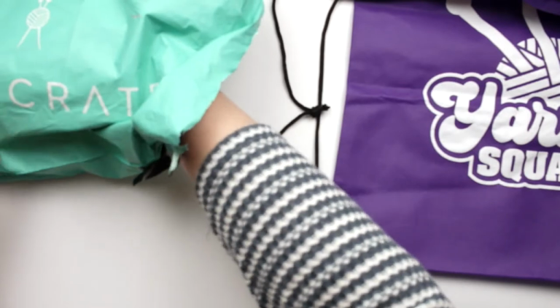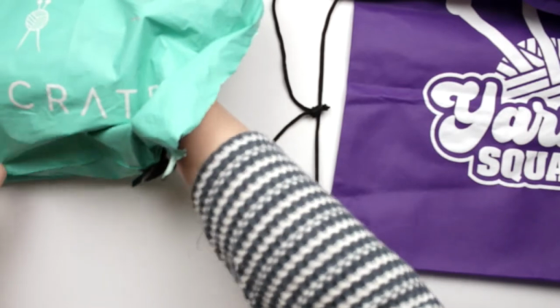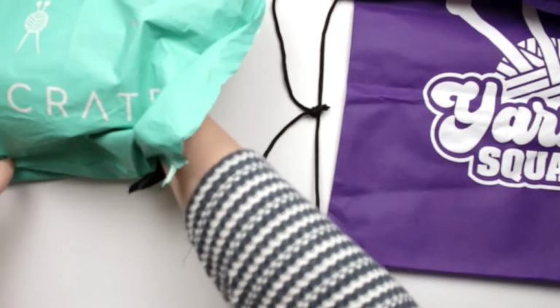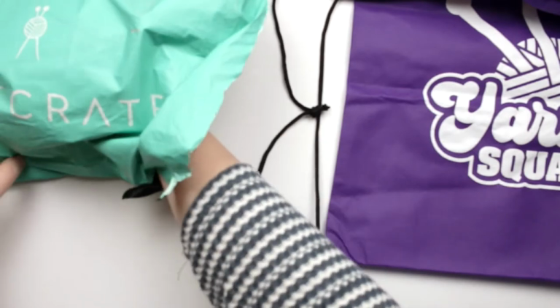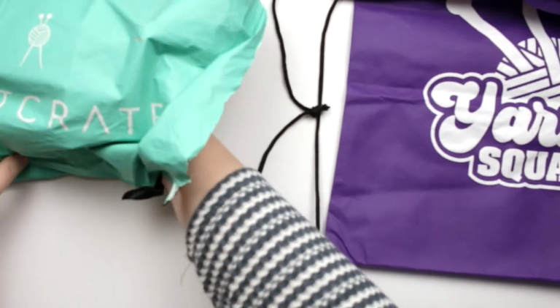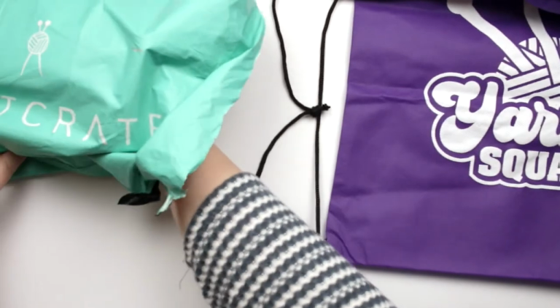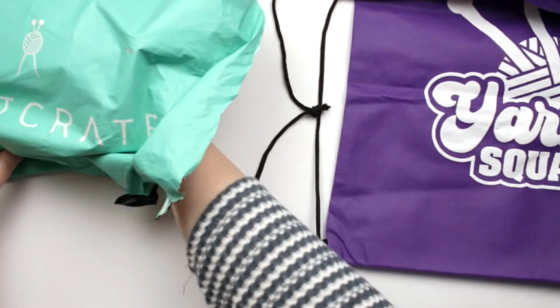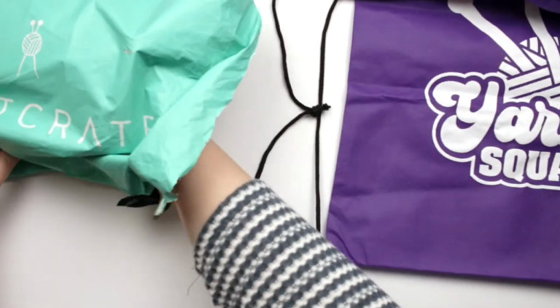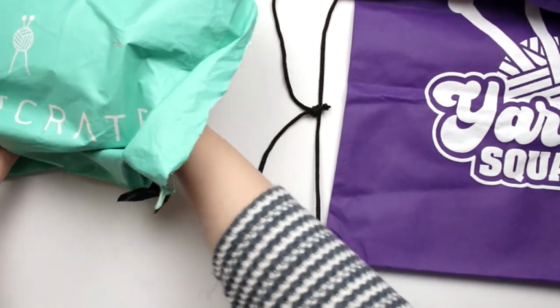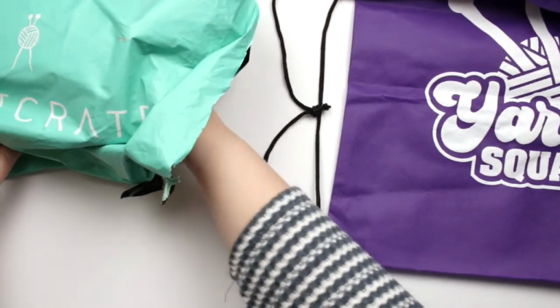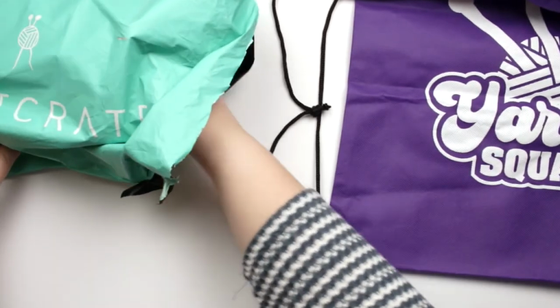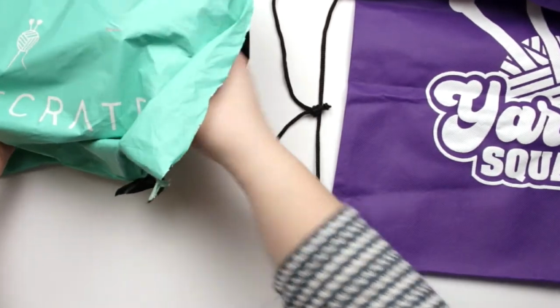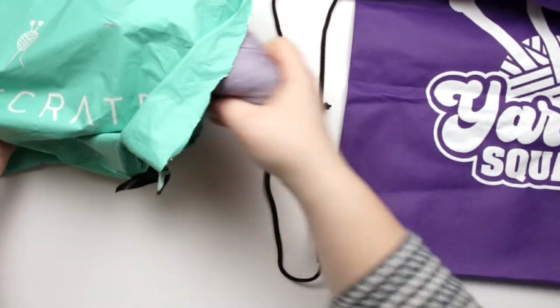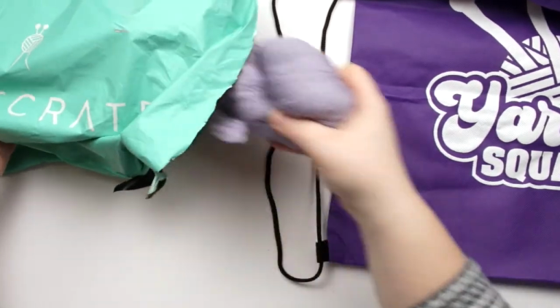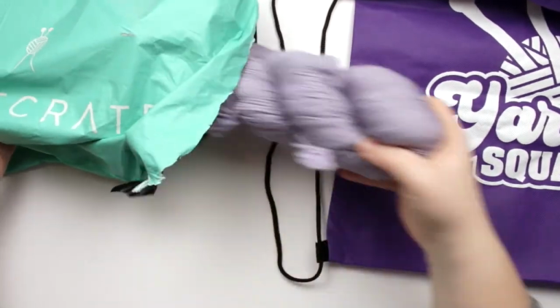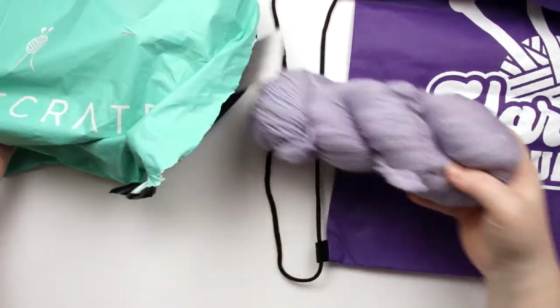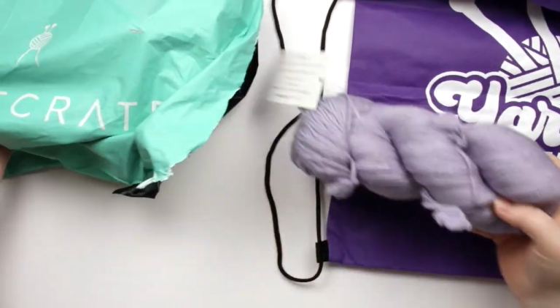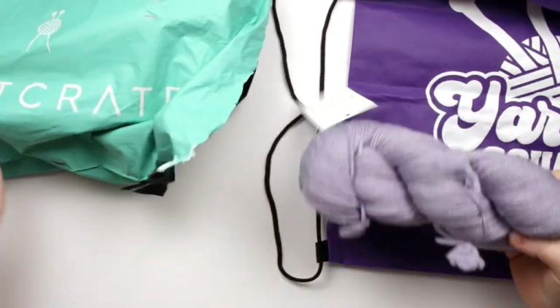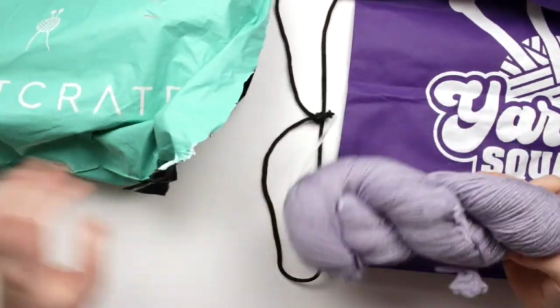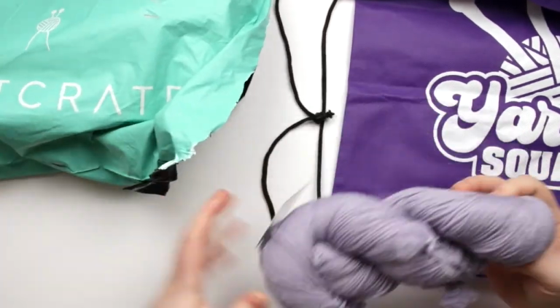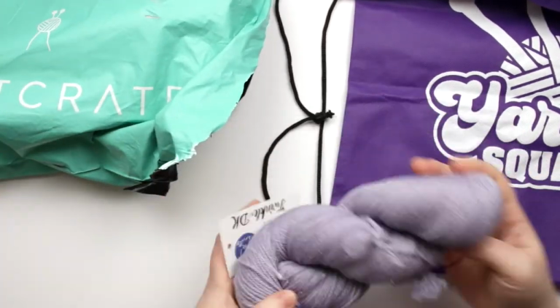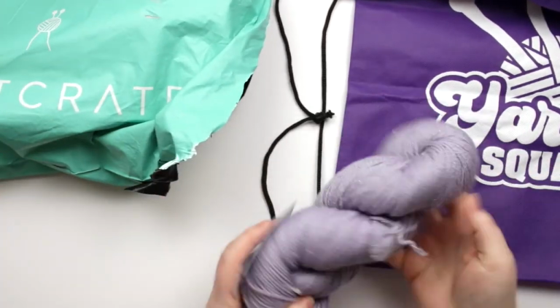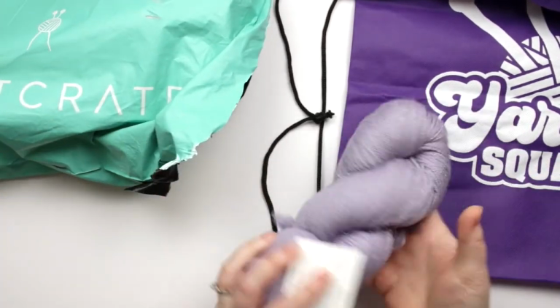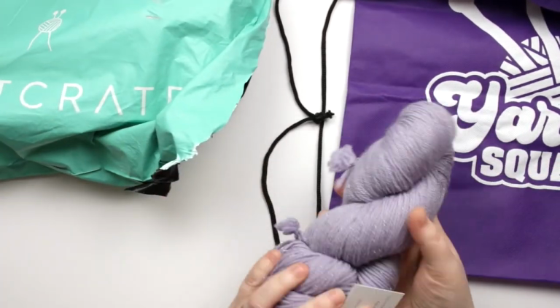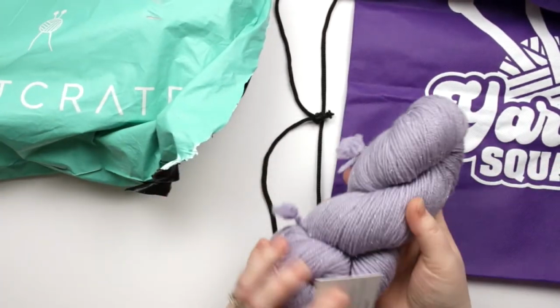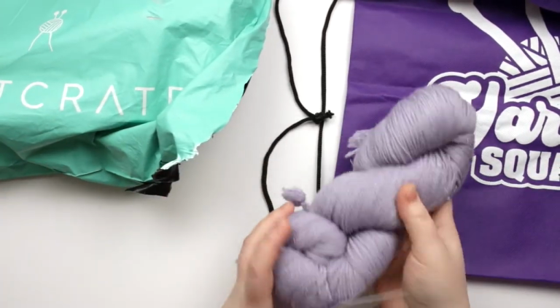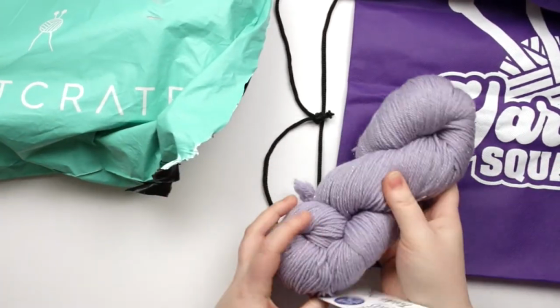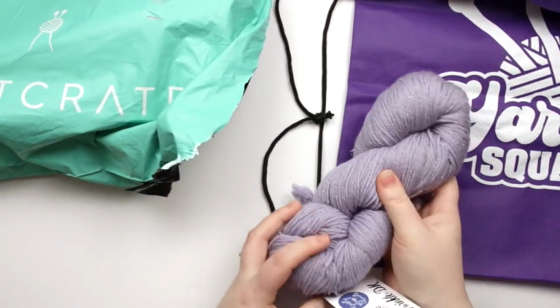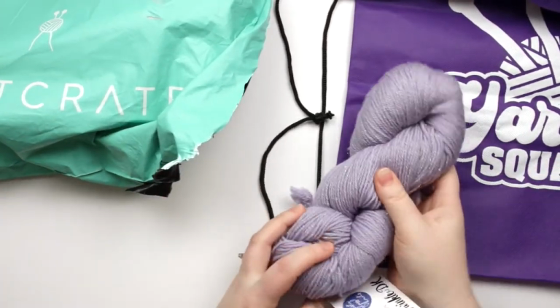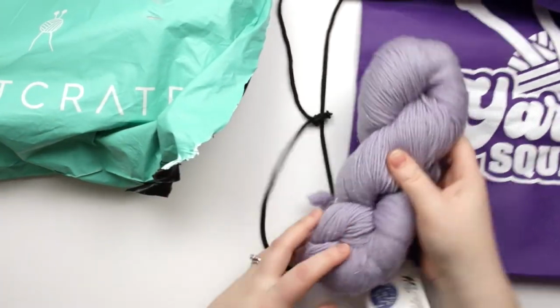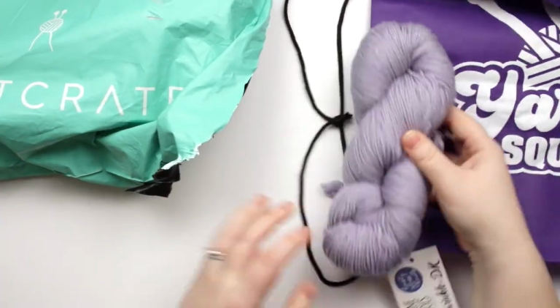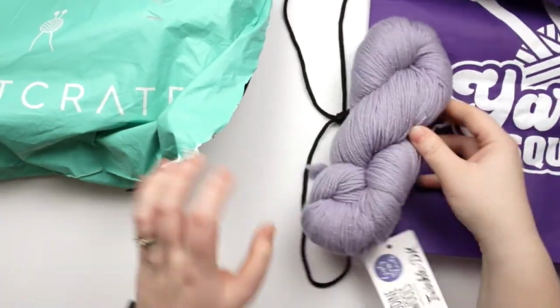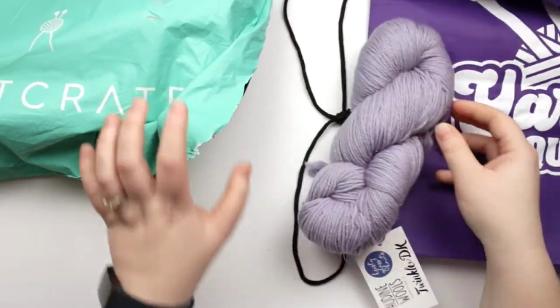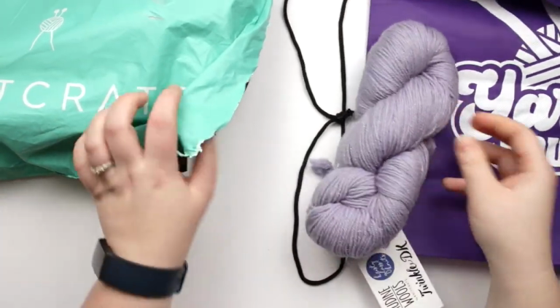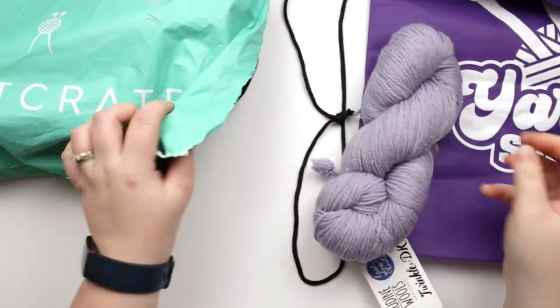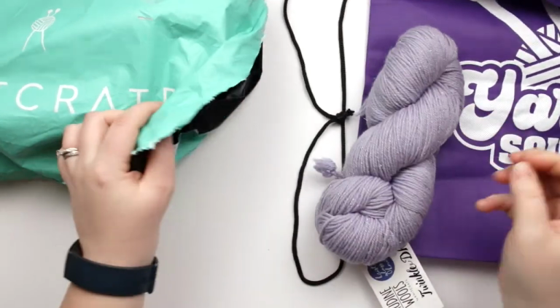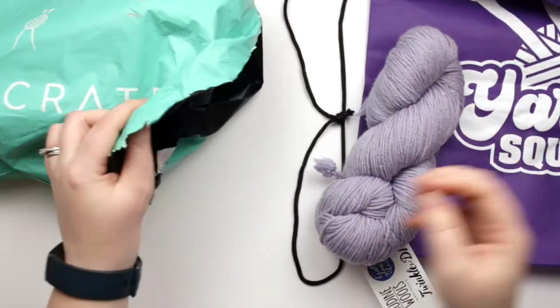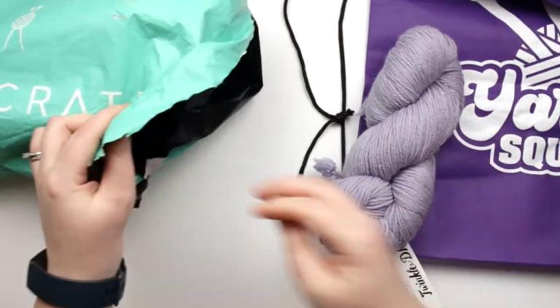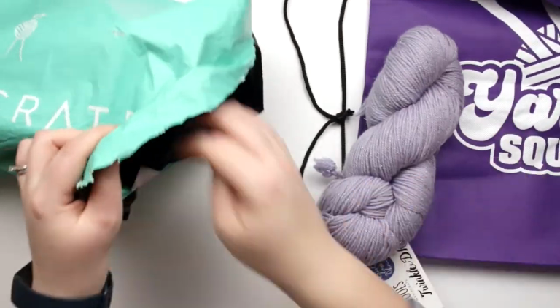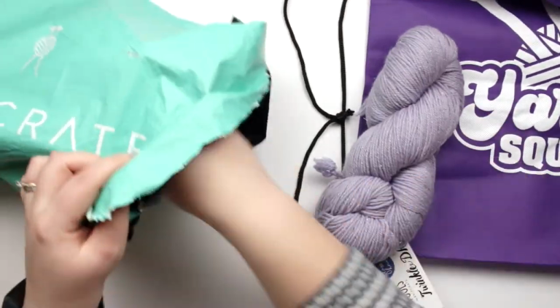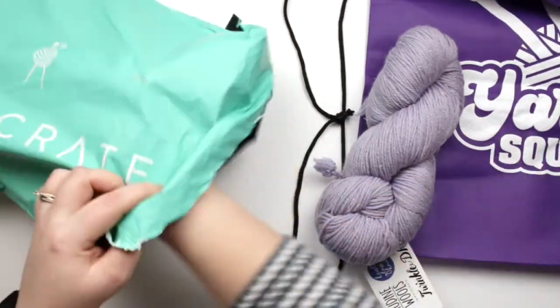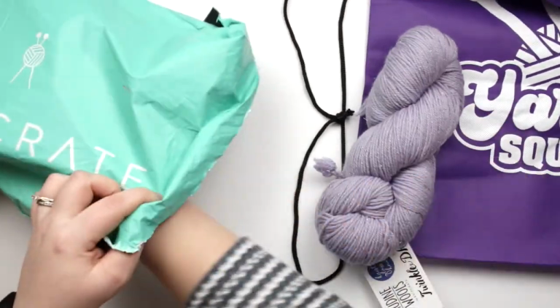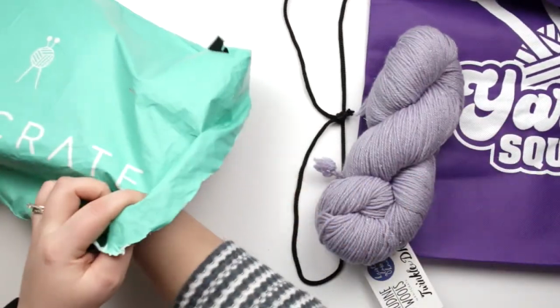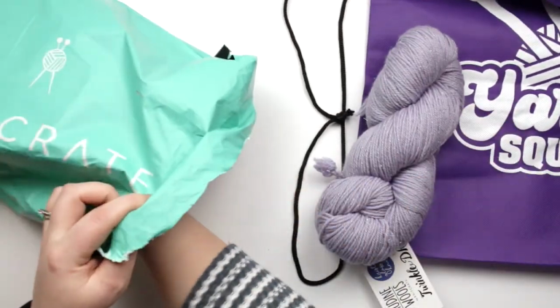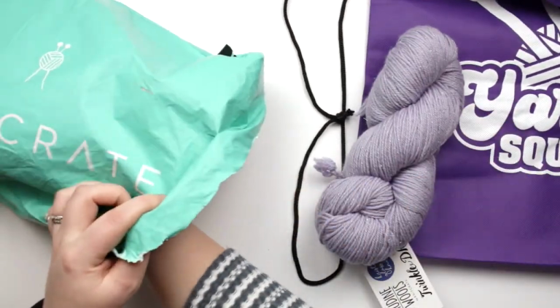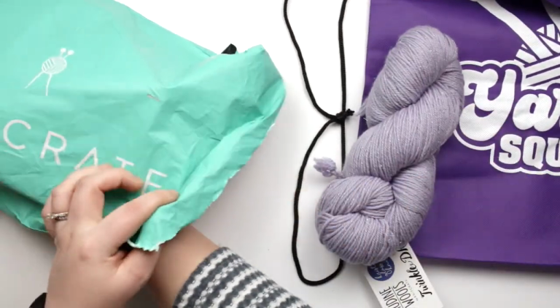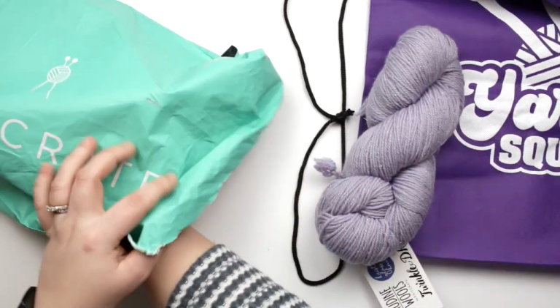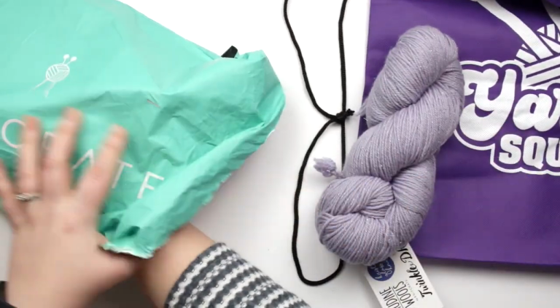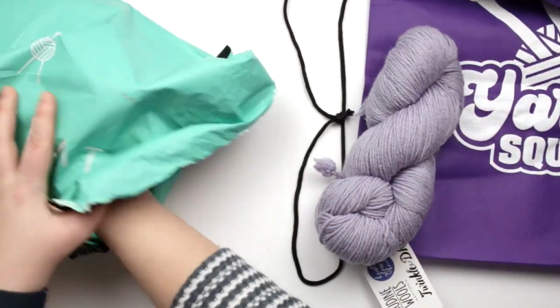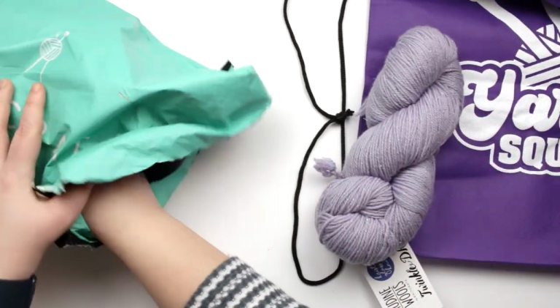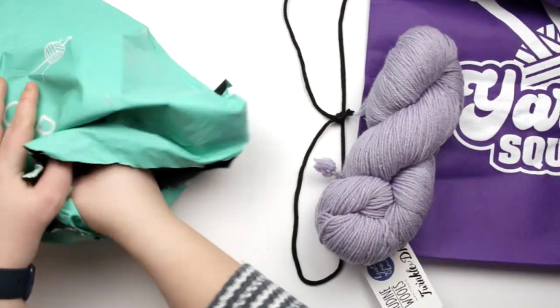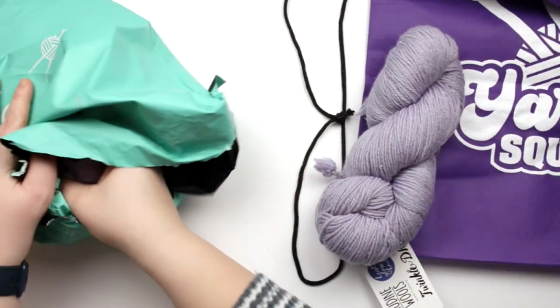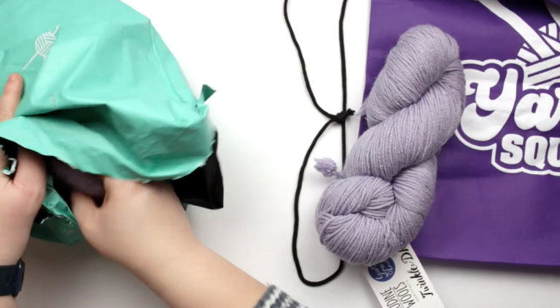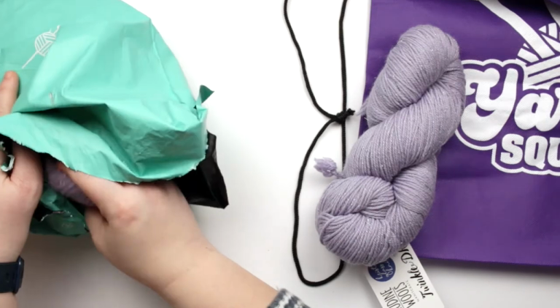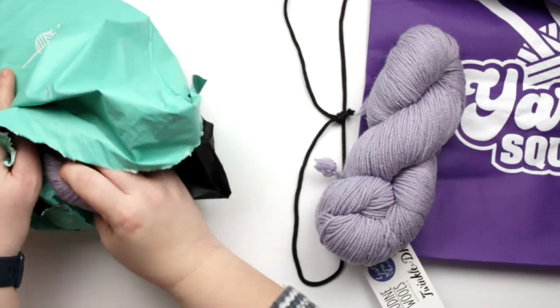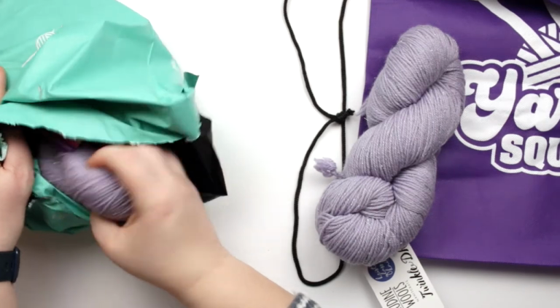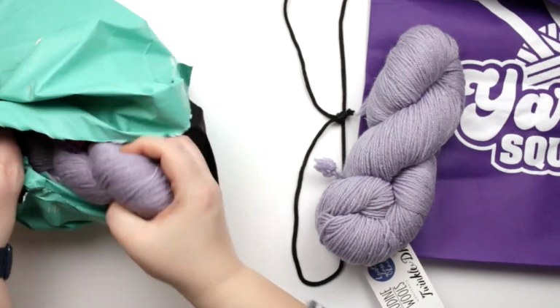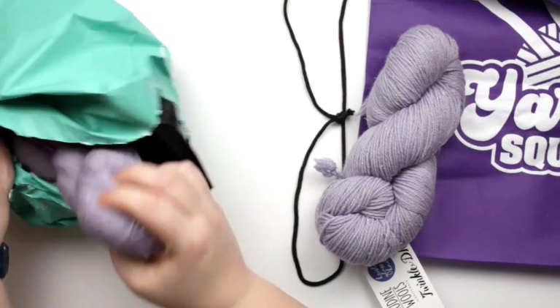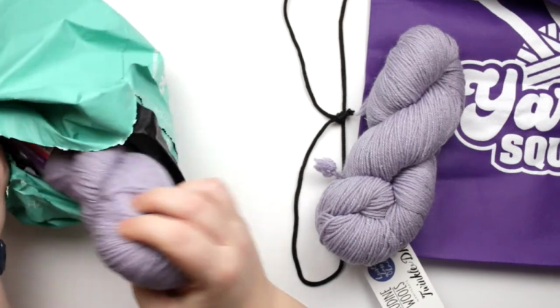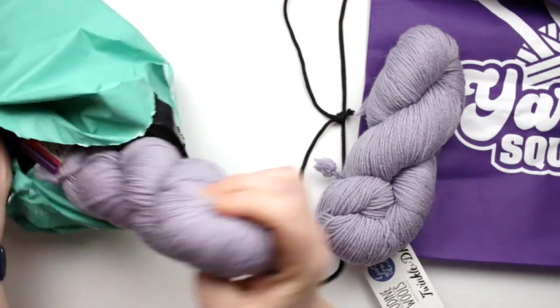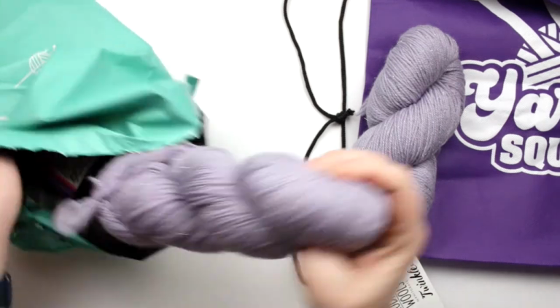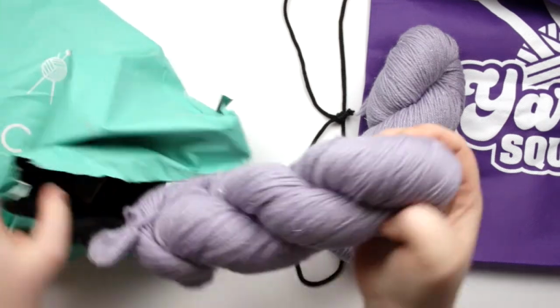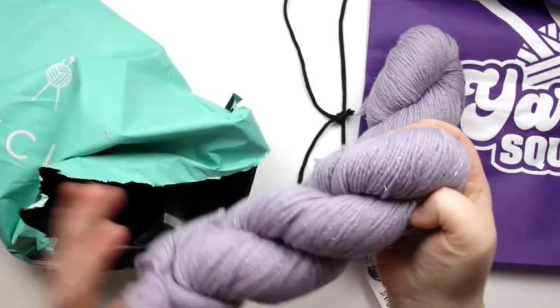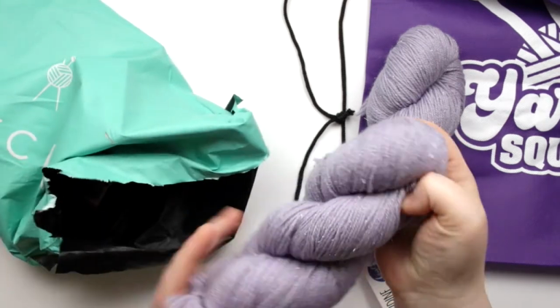It looks like it's more of a backpack. And we've got sparkly purple yarn this time.